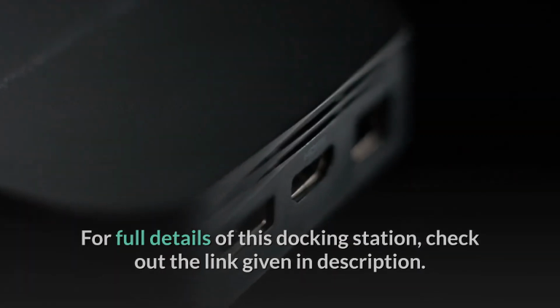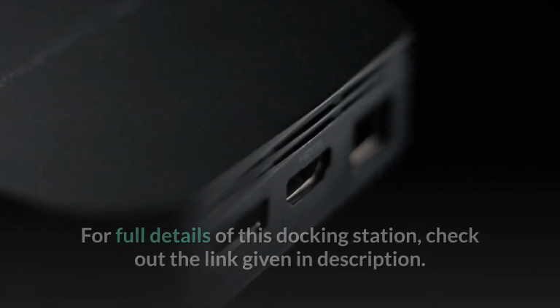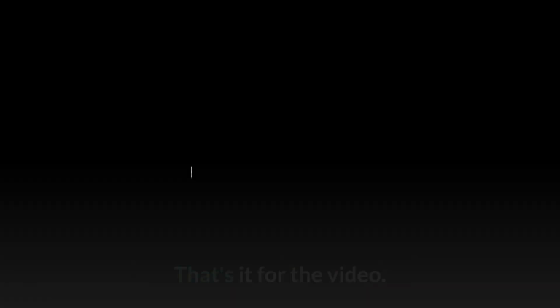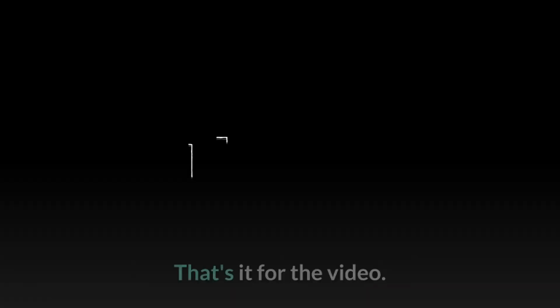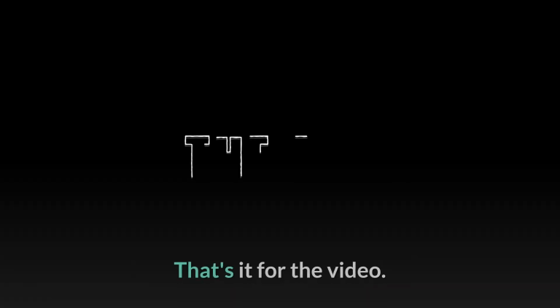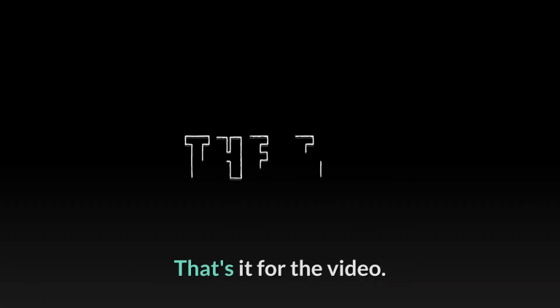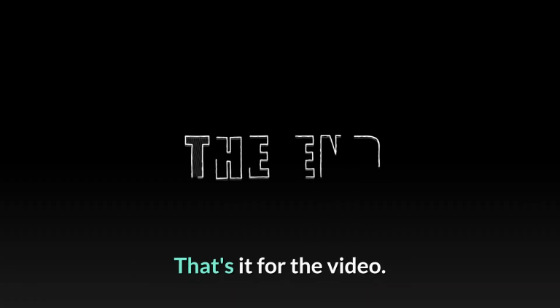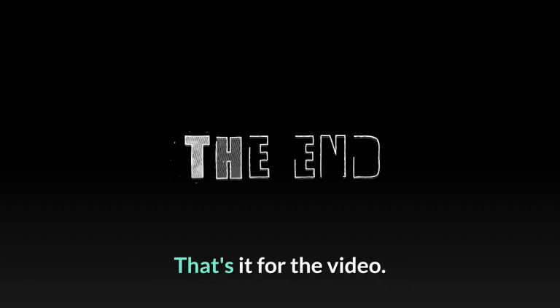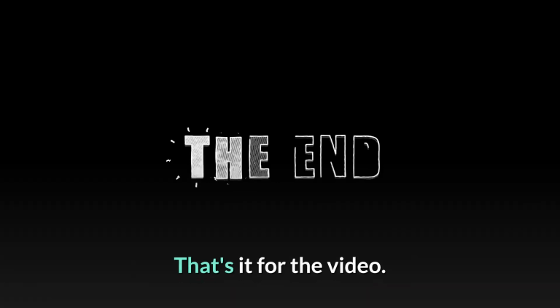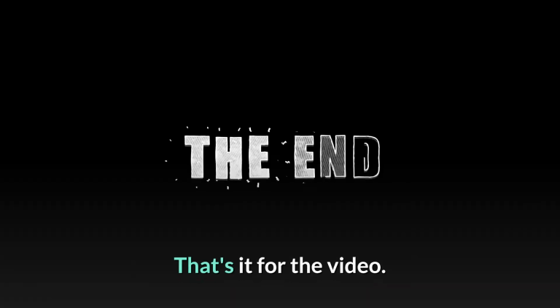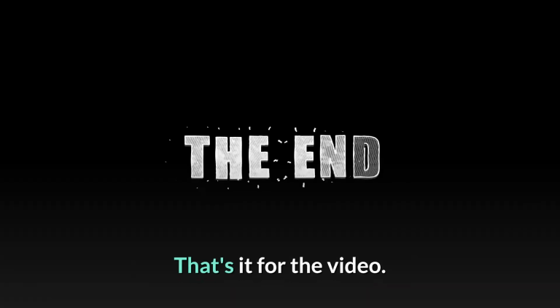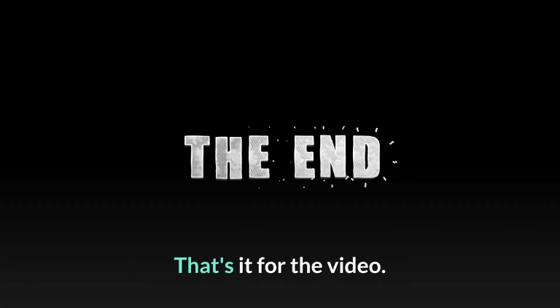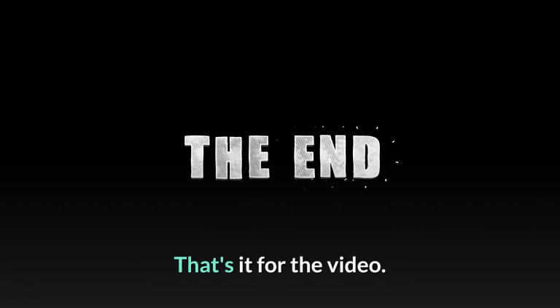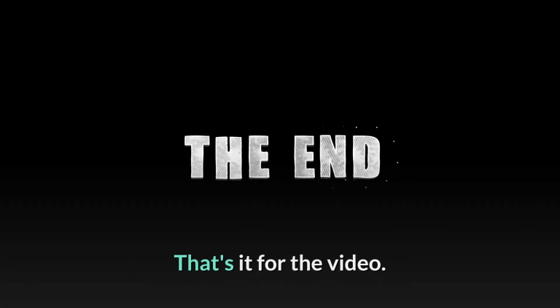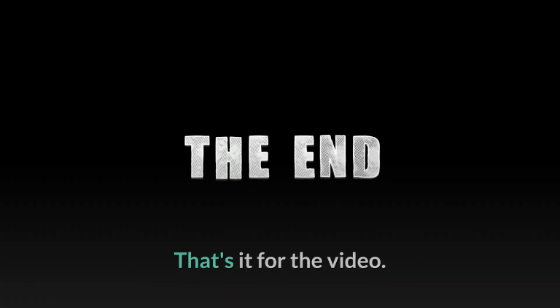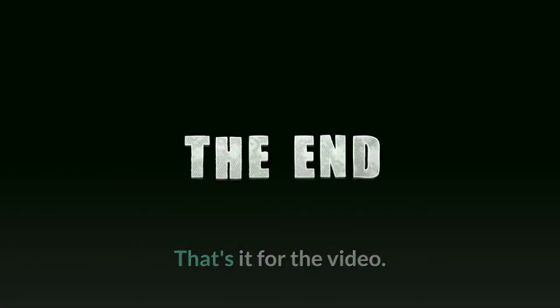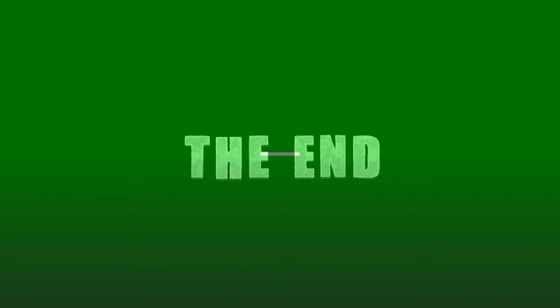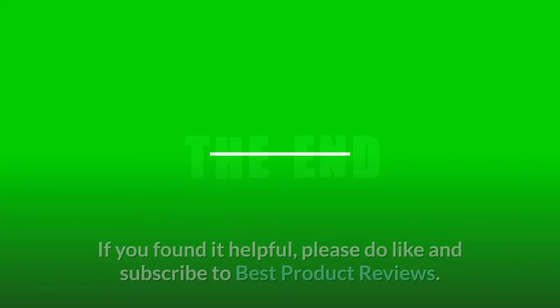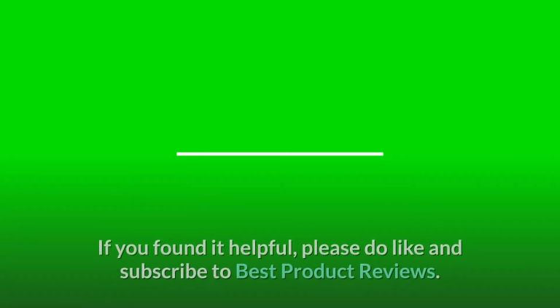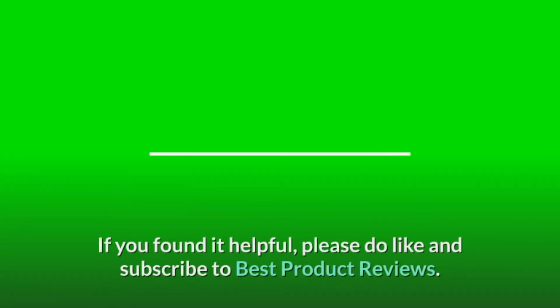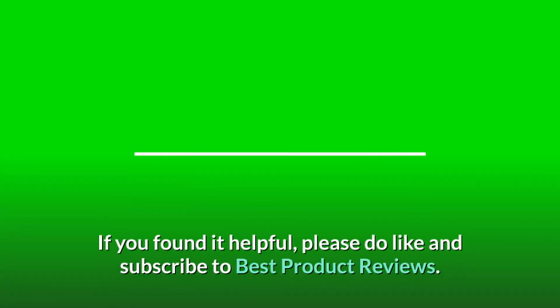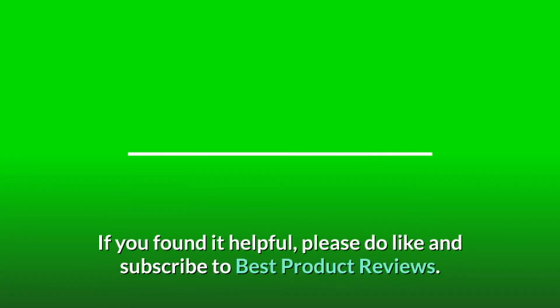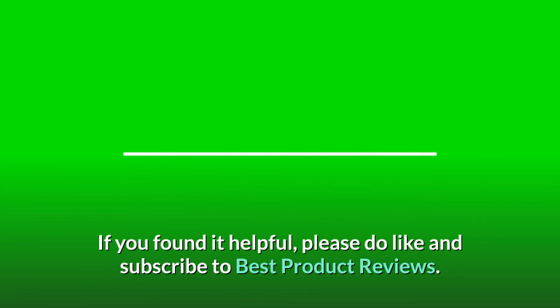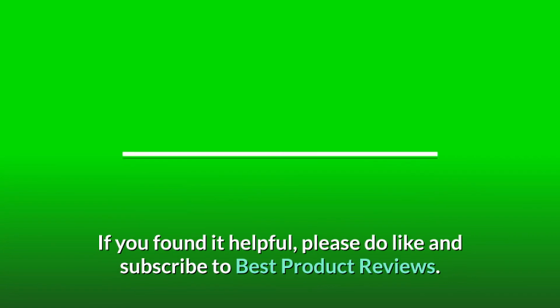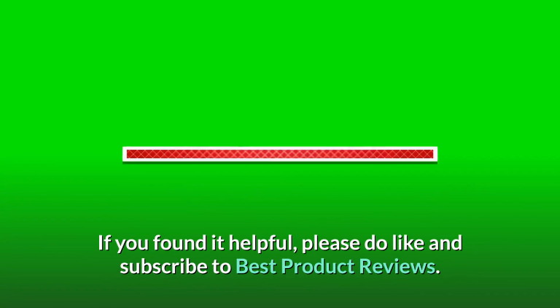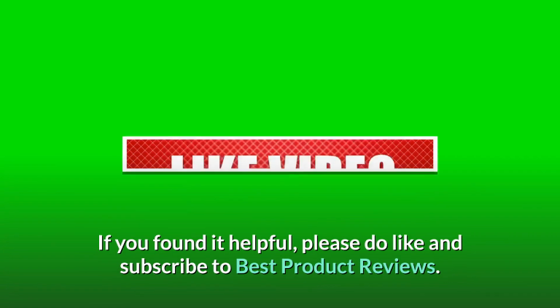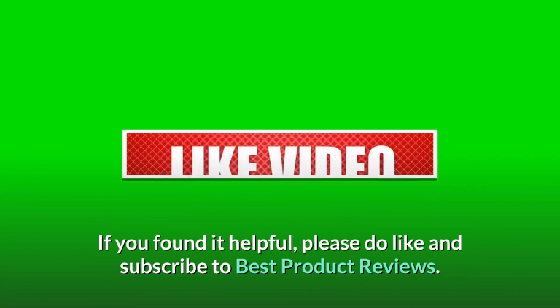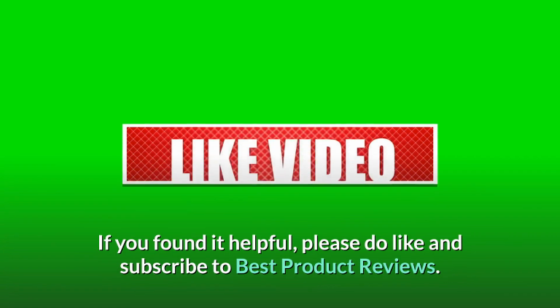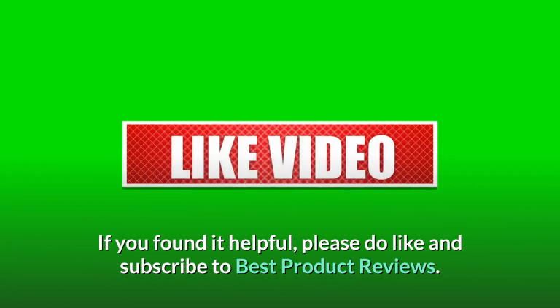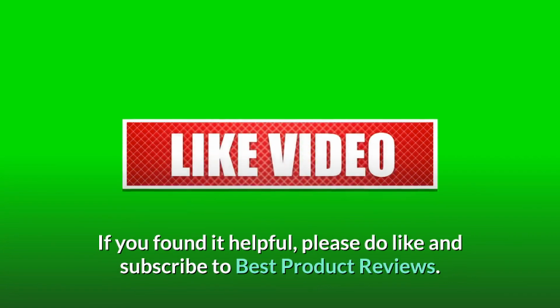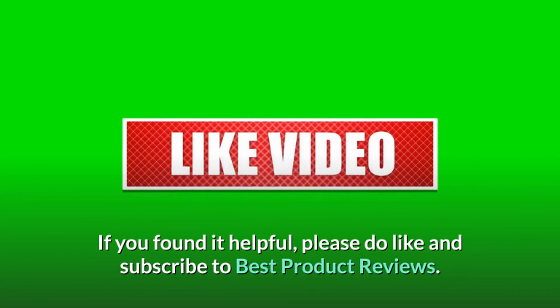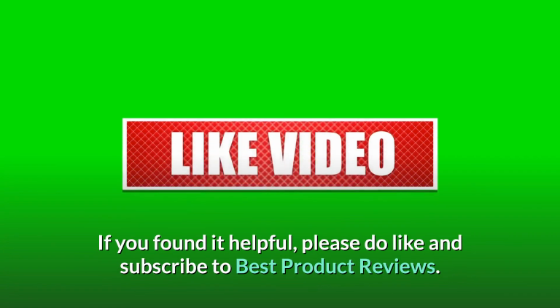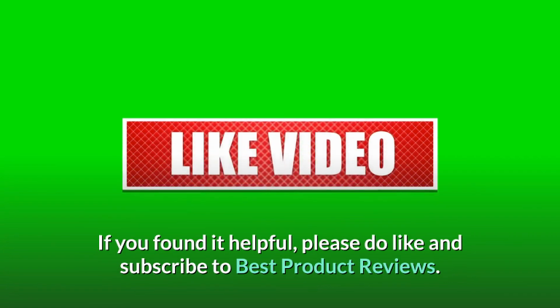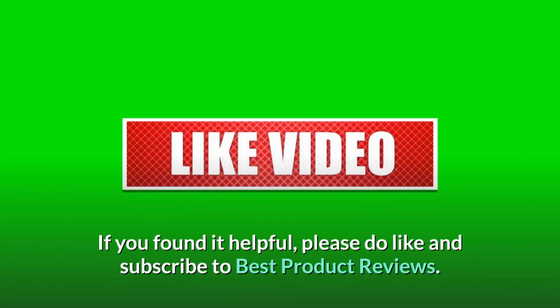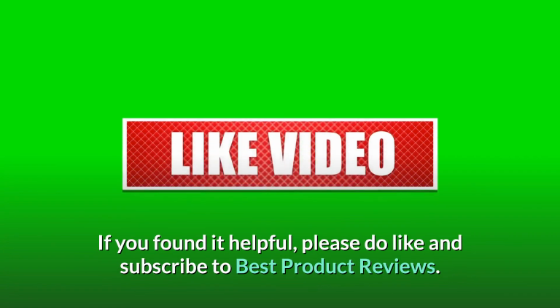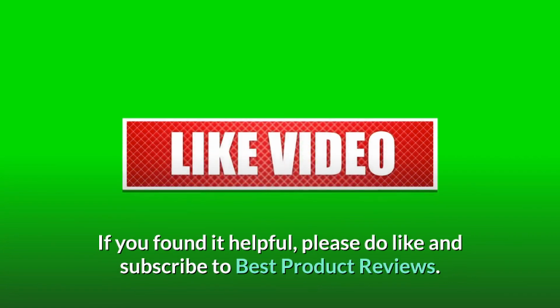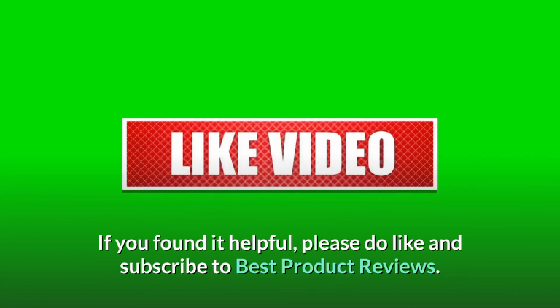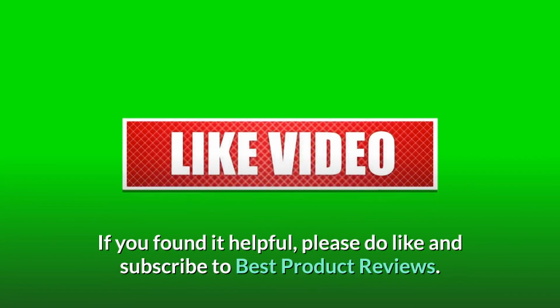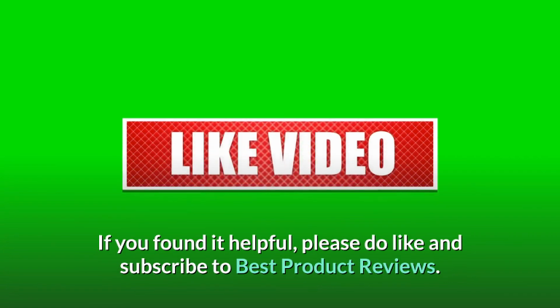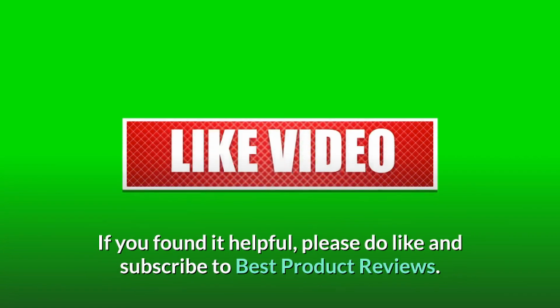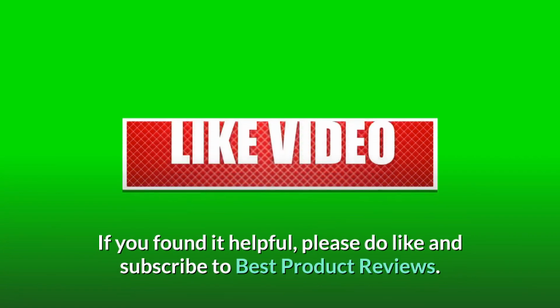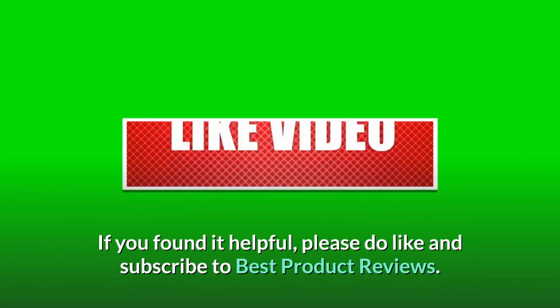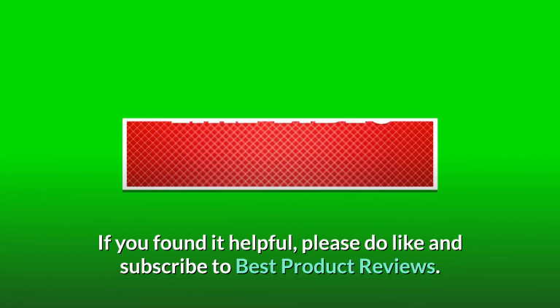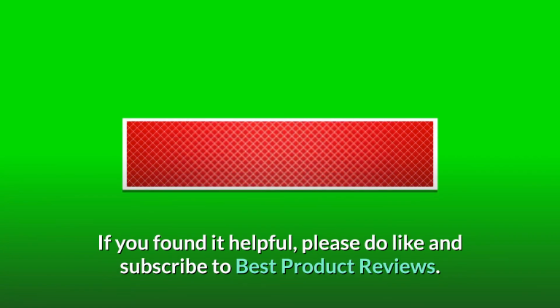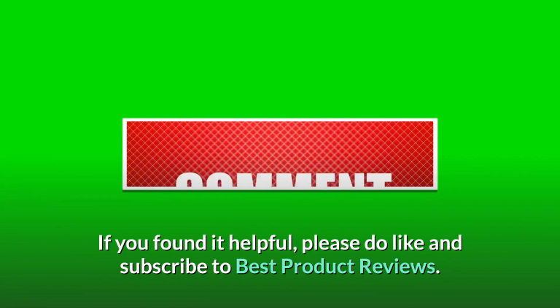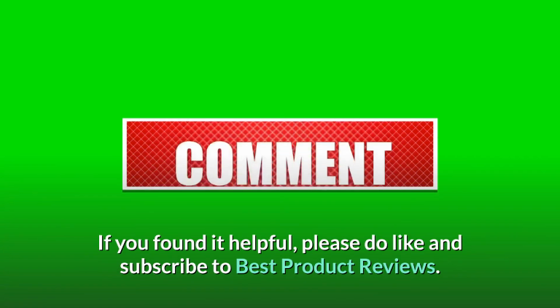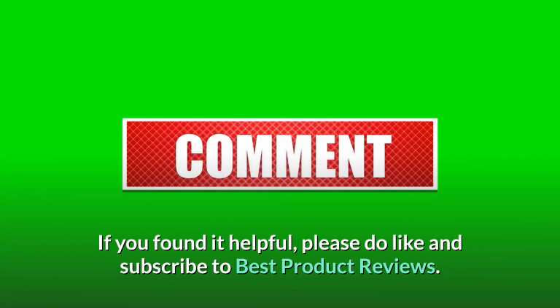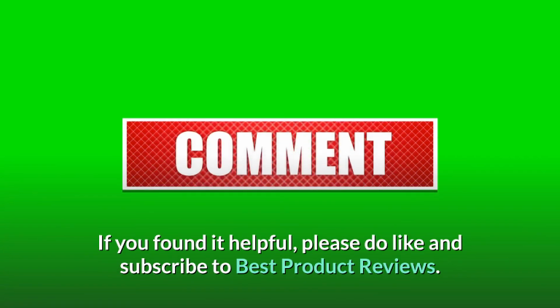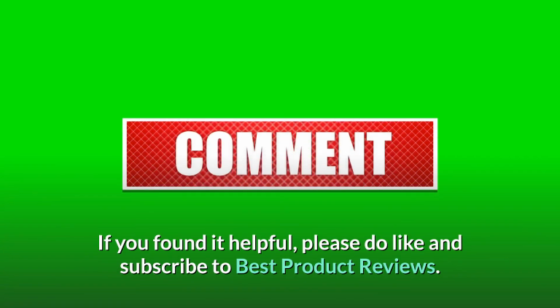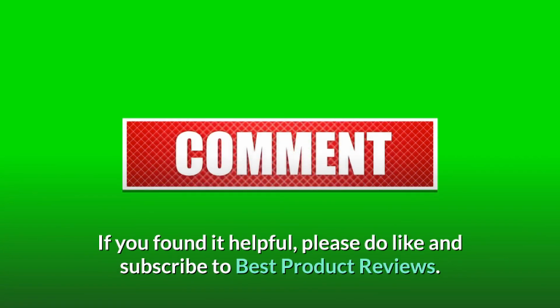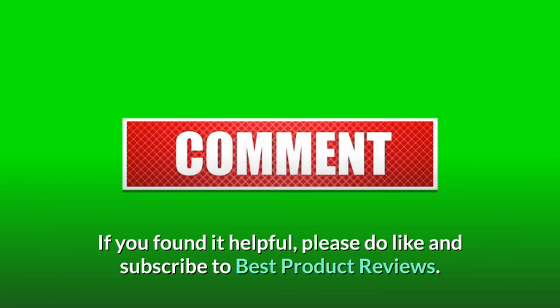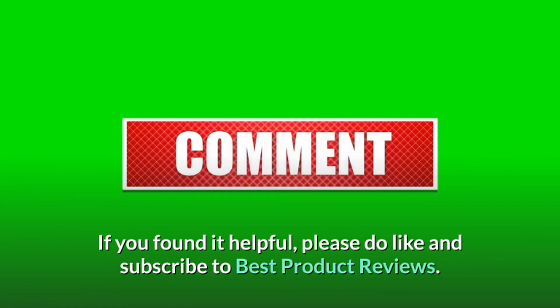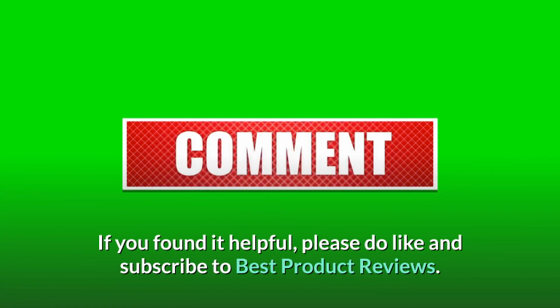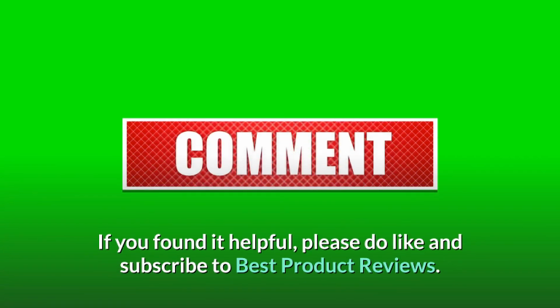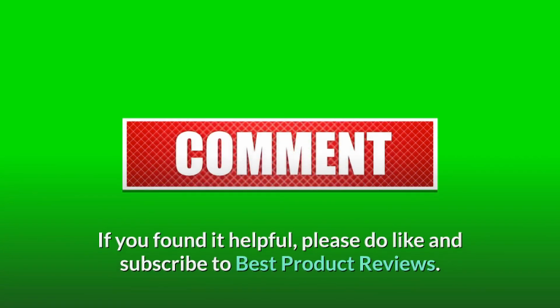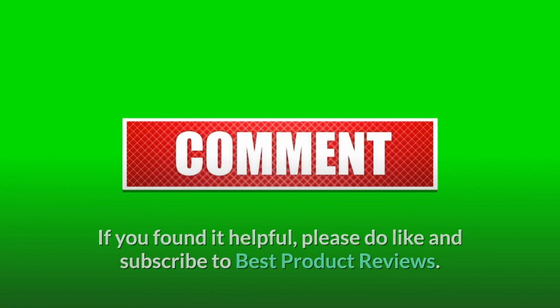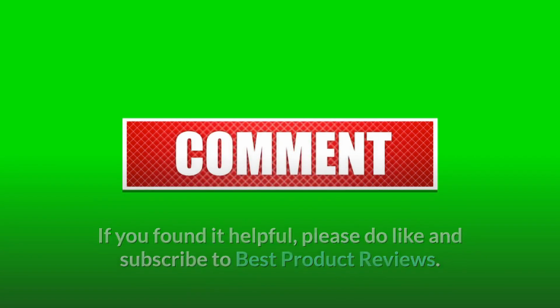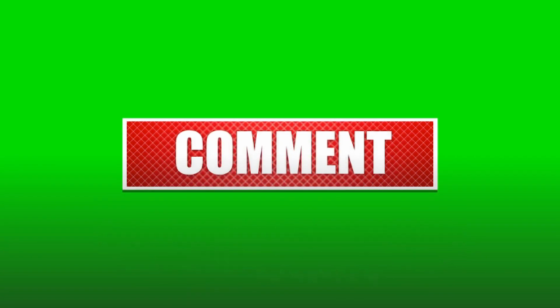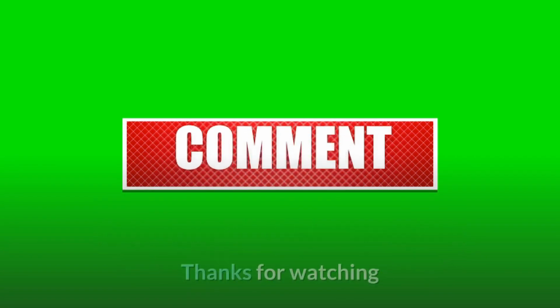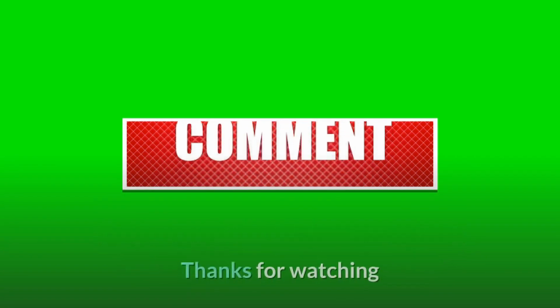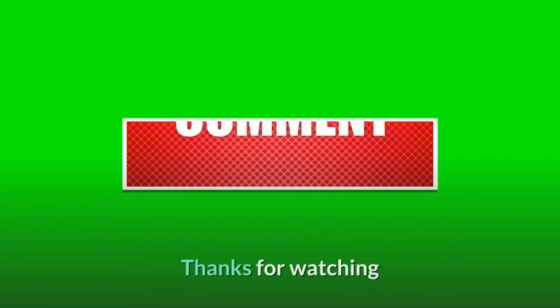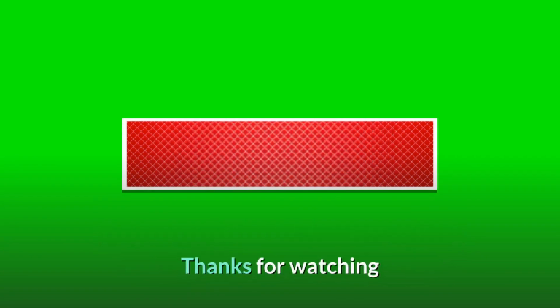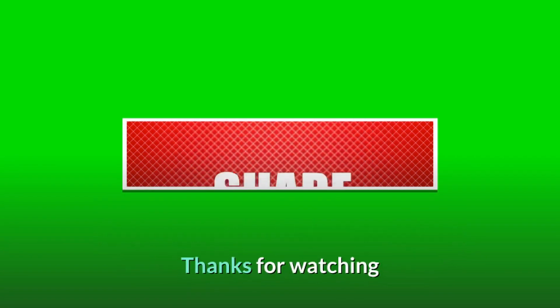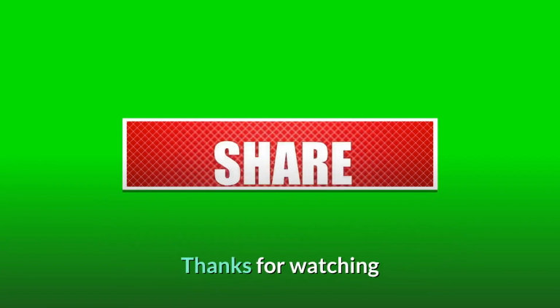That's it for the video. If you found it helpful, please do like and subscribe to Best Product Reviews. Thanks for watching.